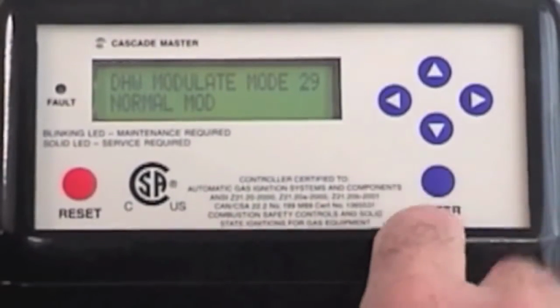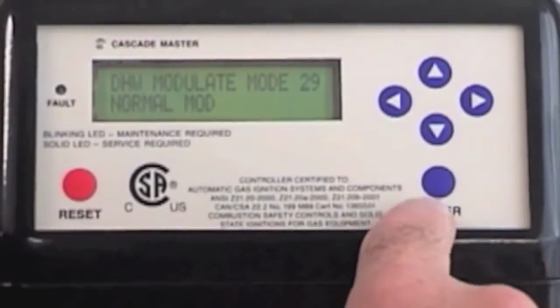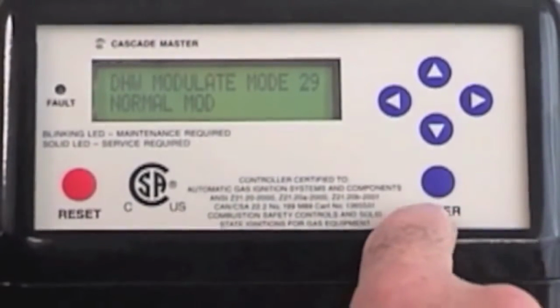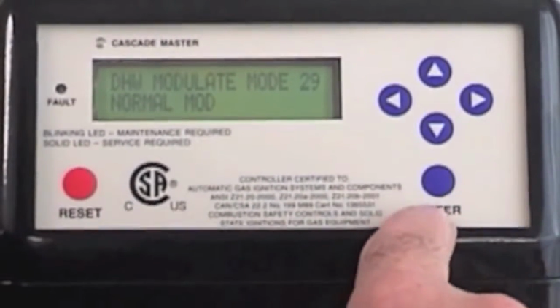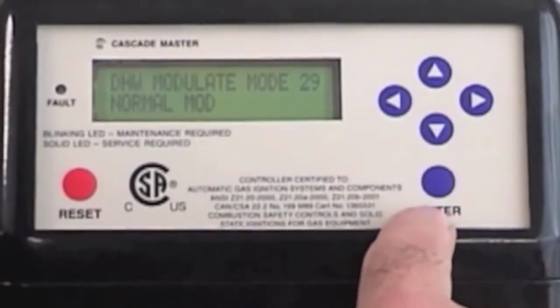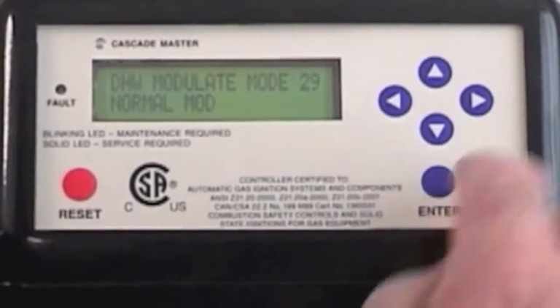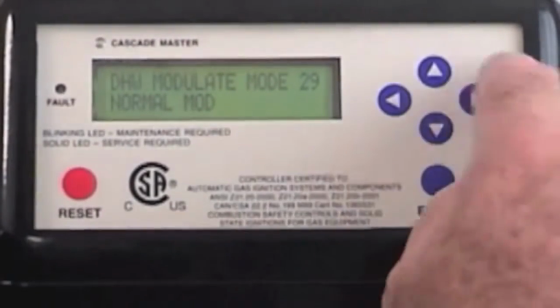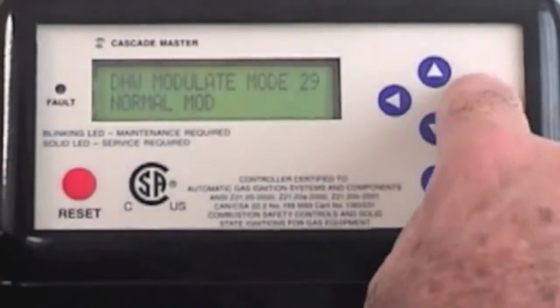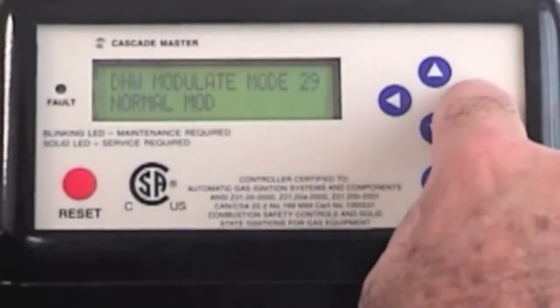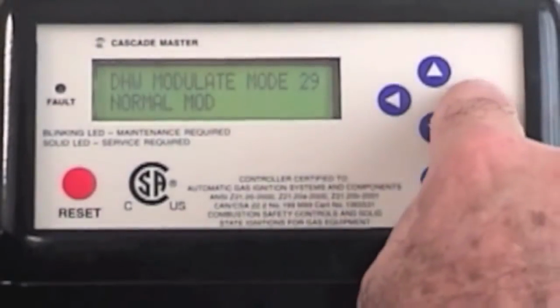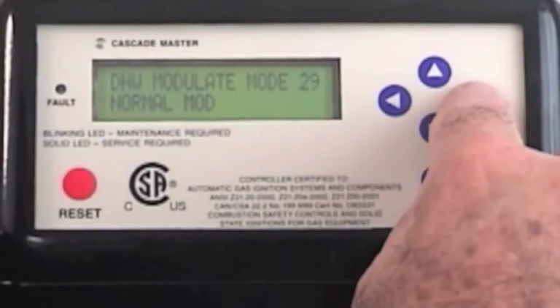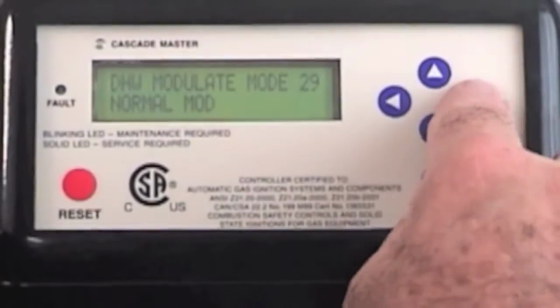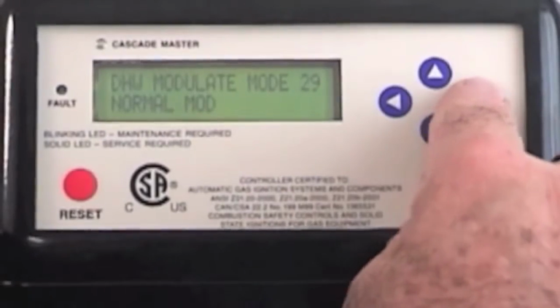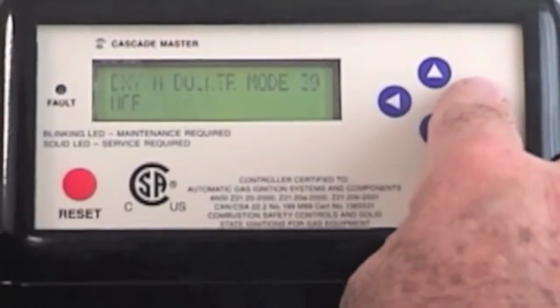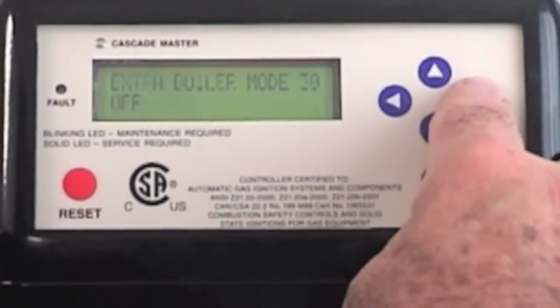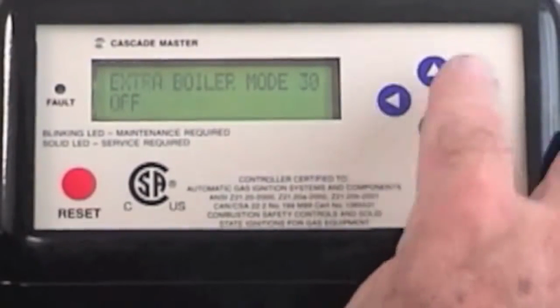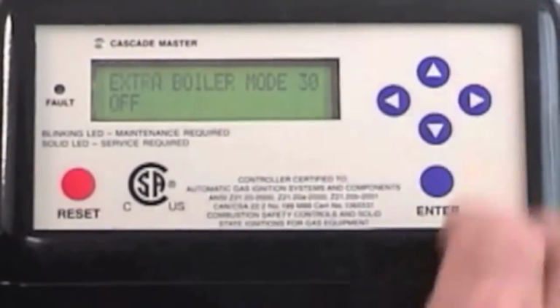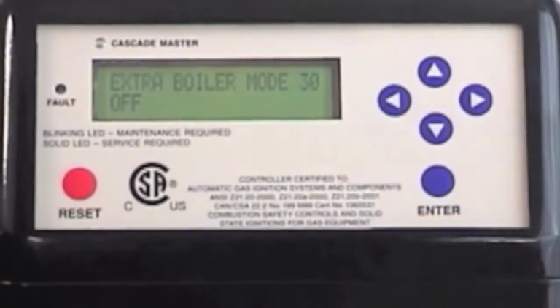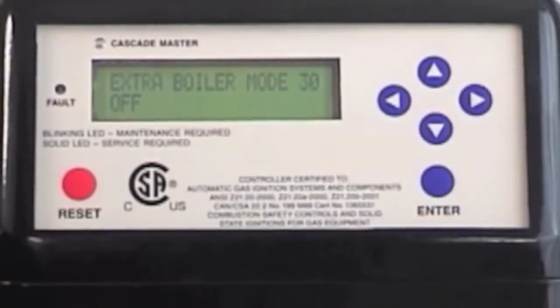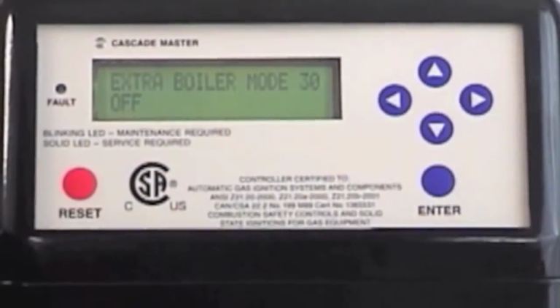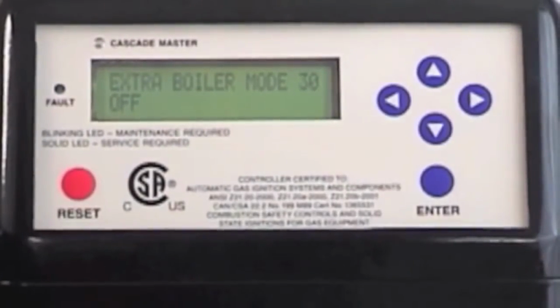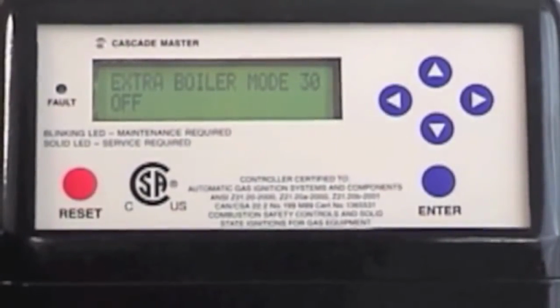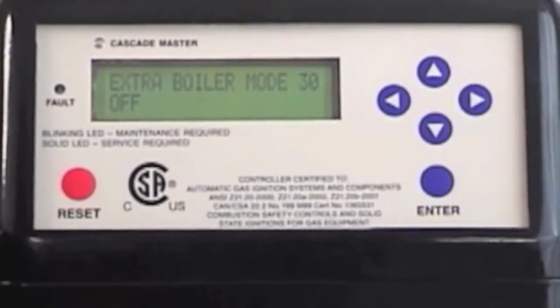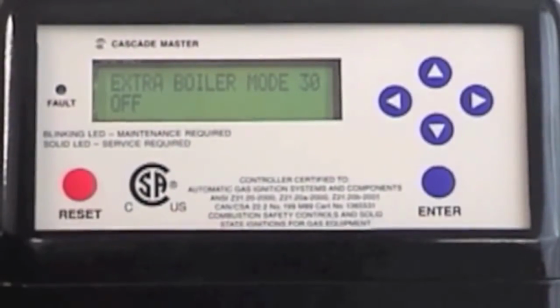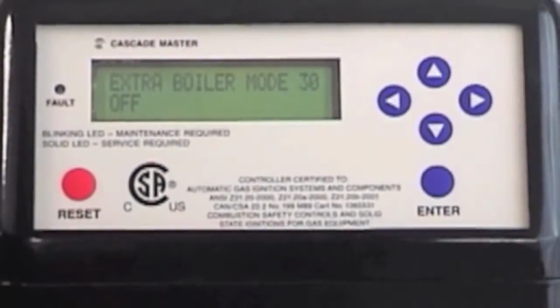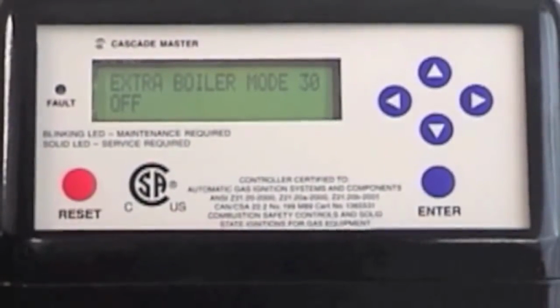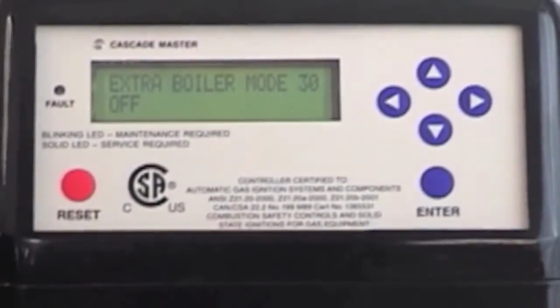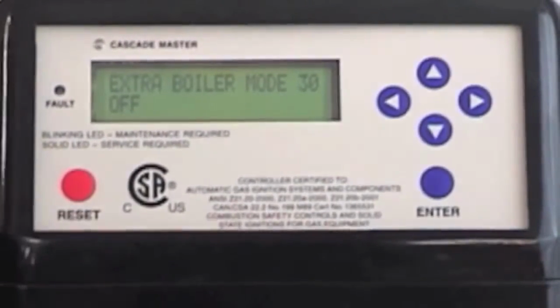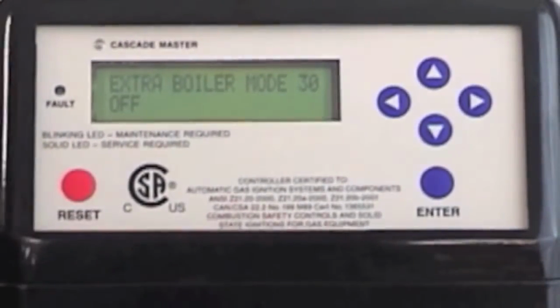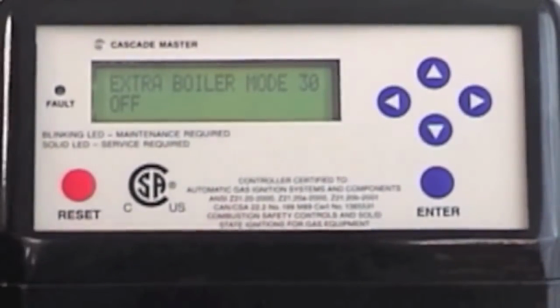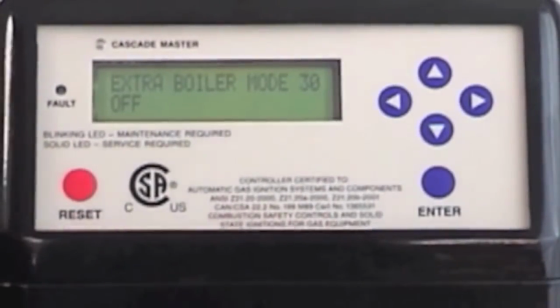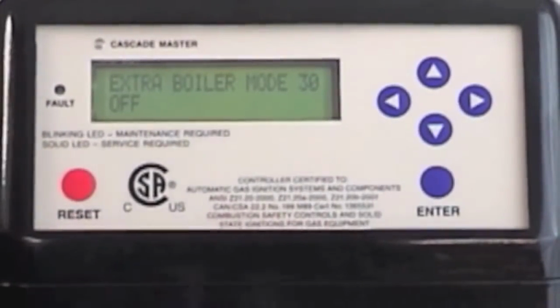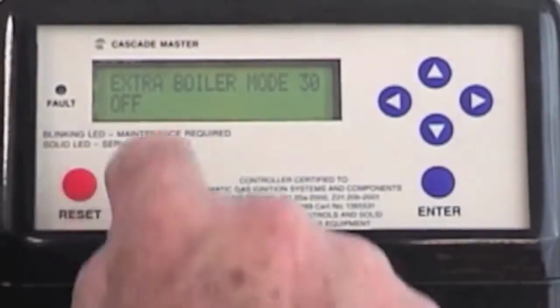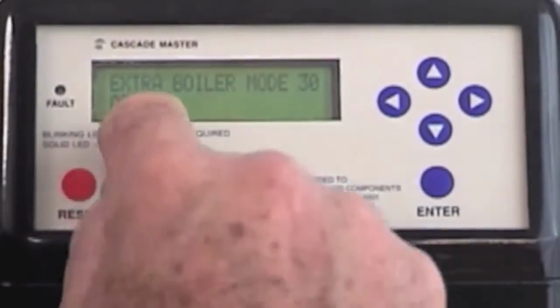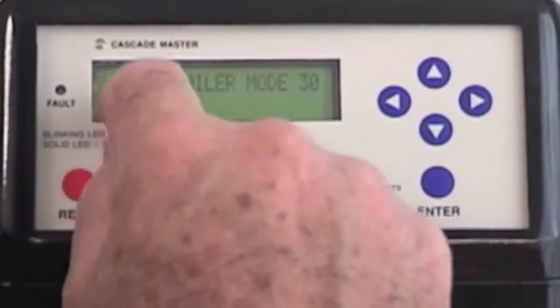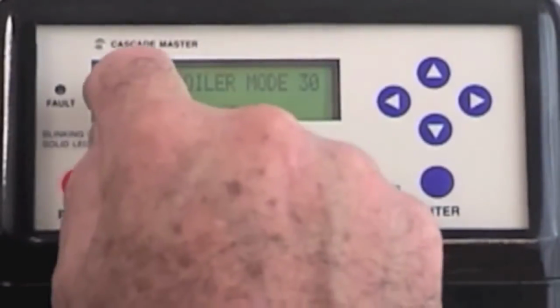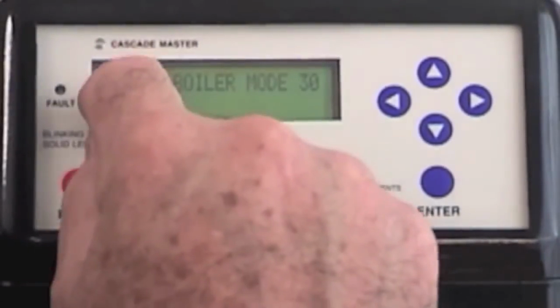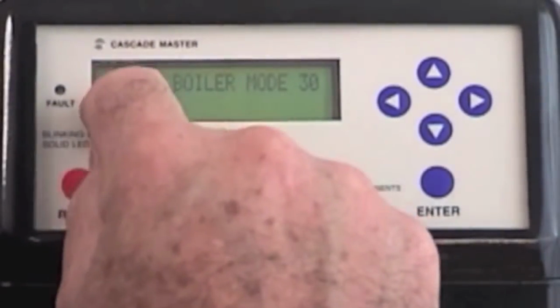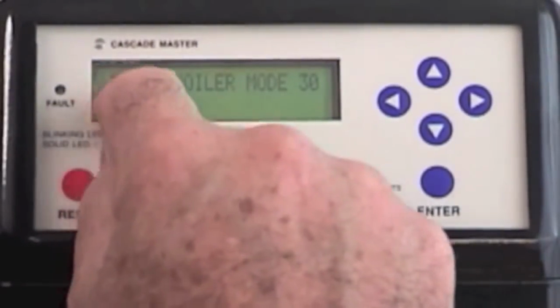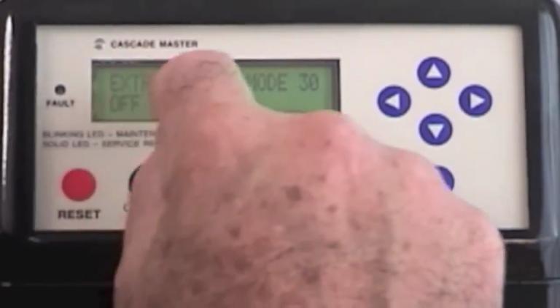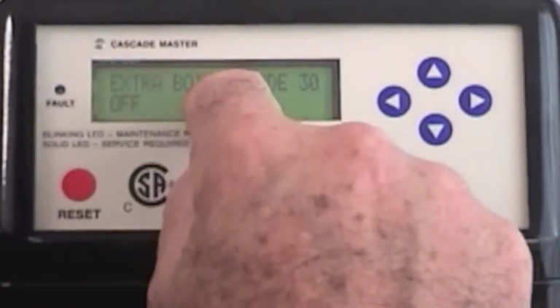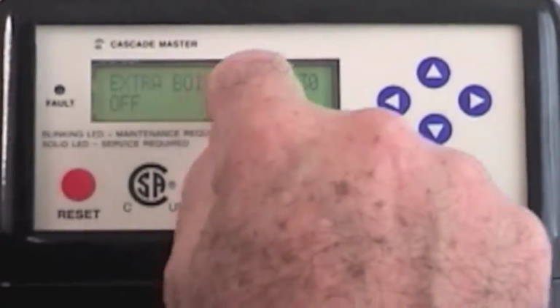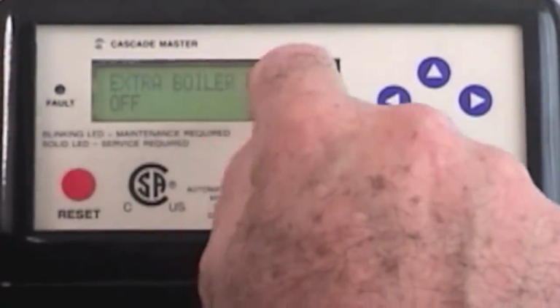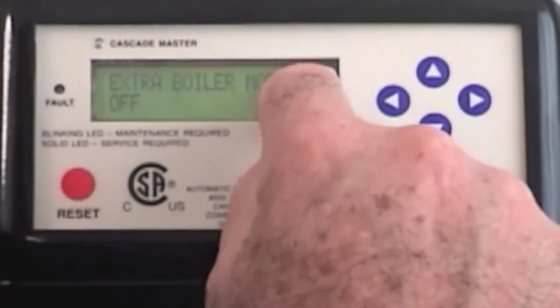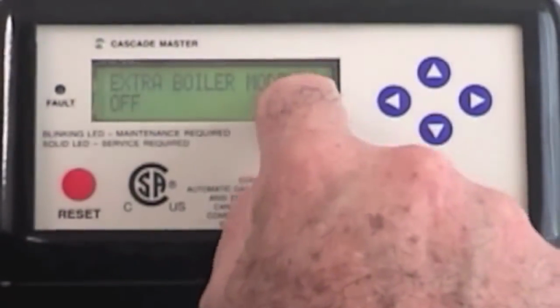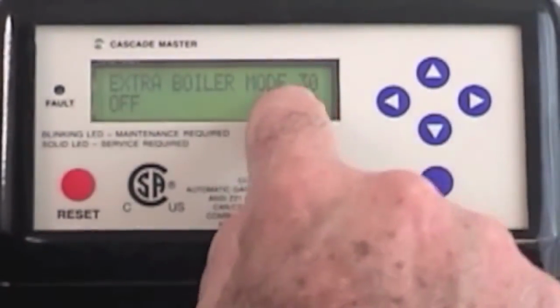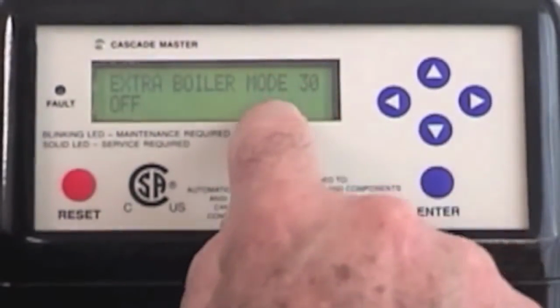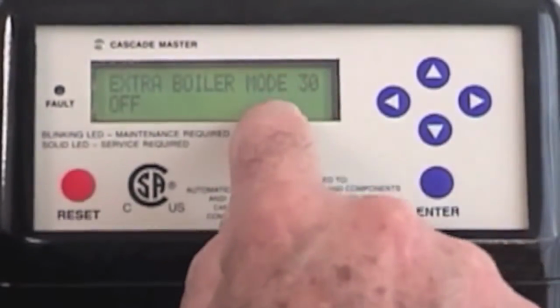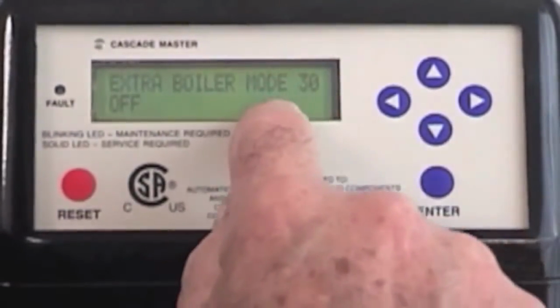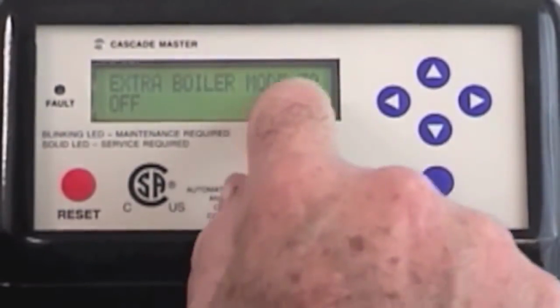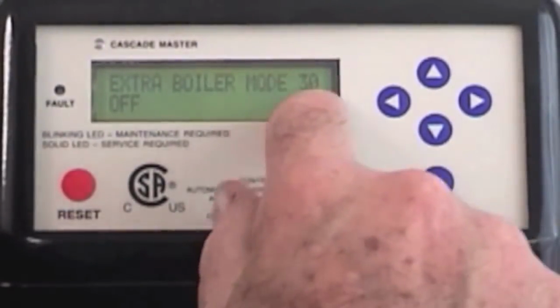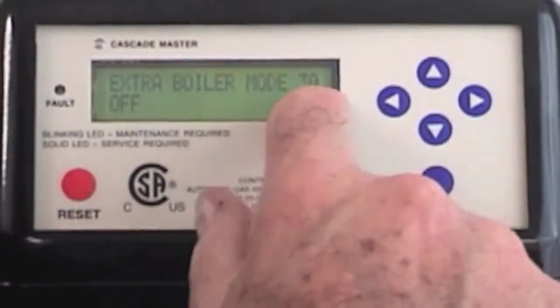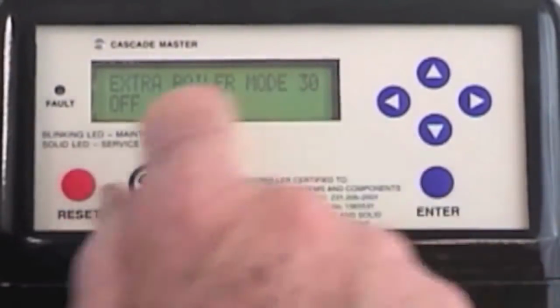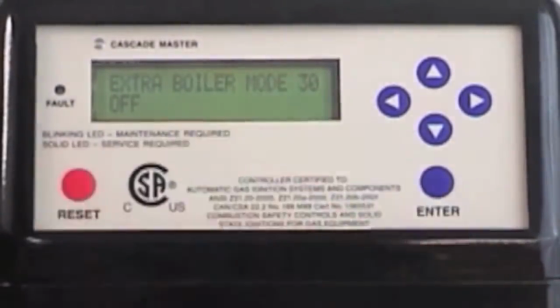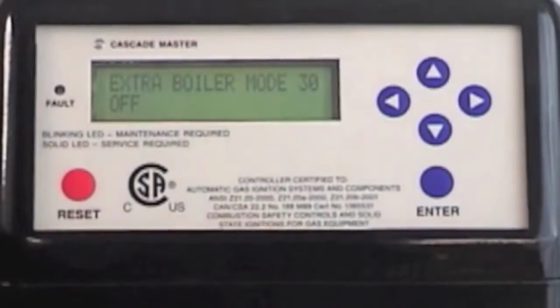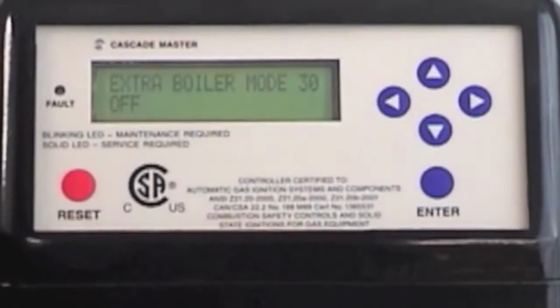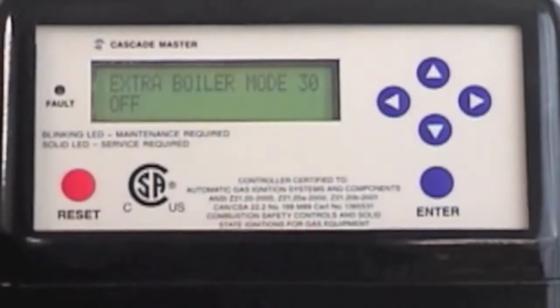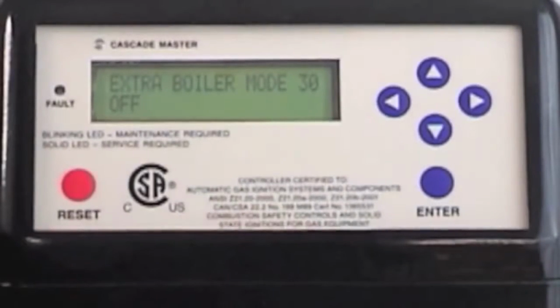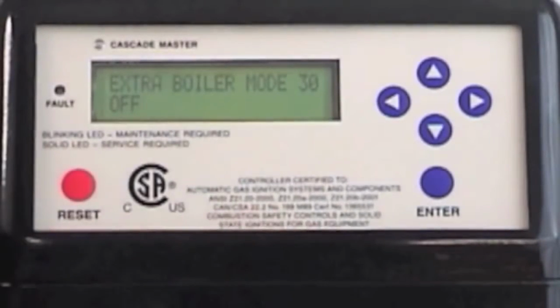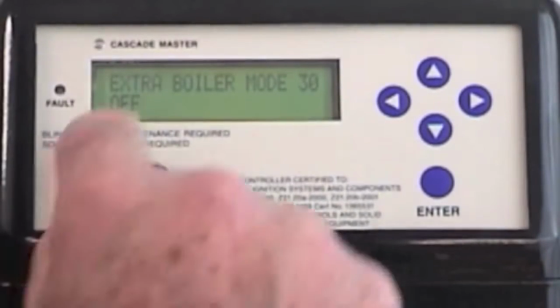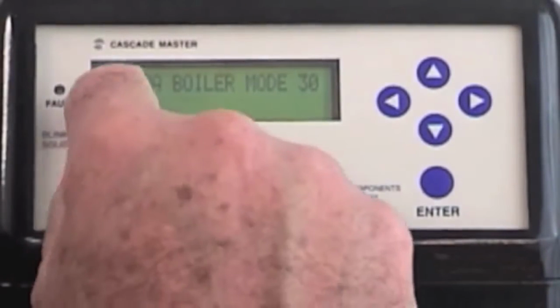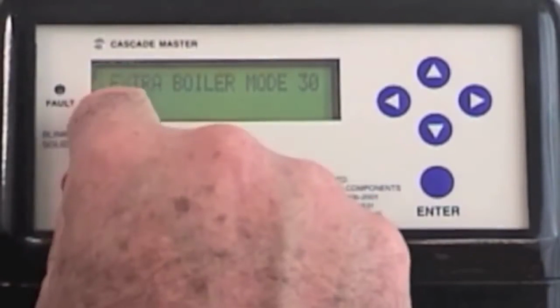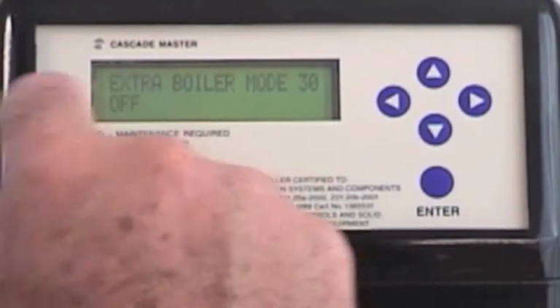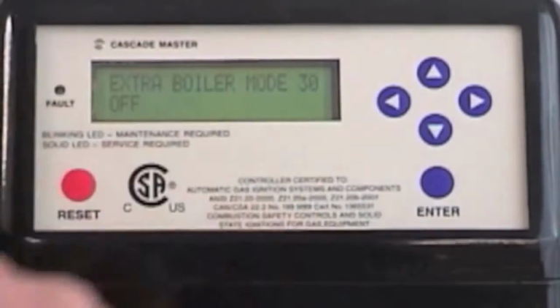Once again, I hit the enter button and I index to the next function. The extra boiler mode, number 30, off.